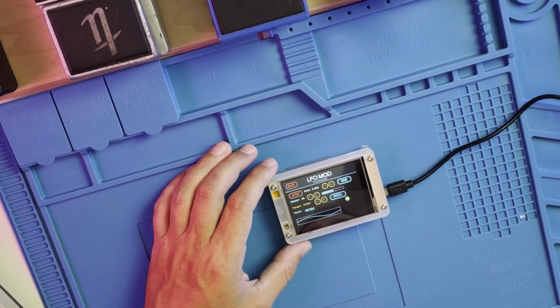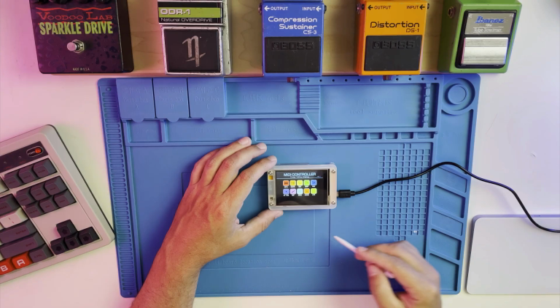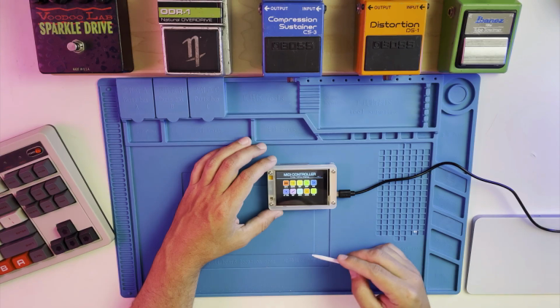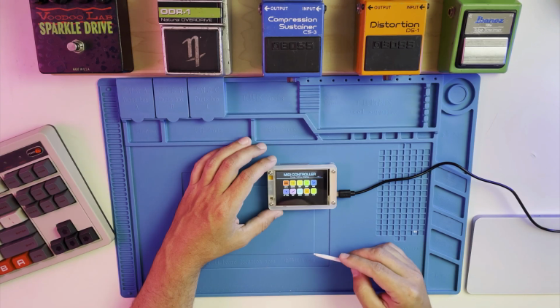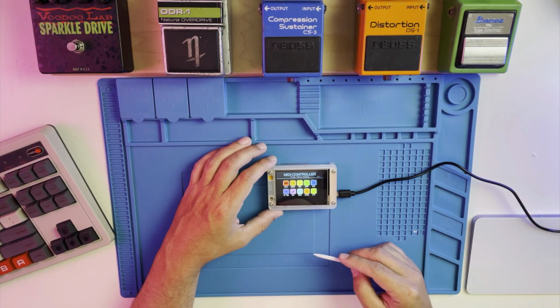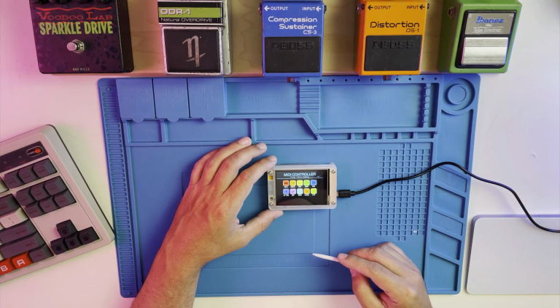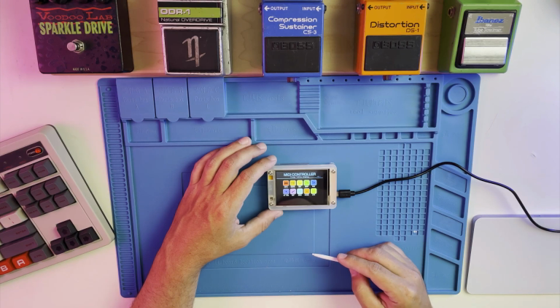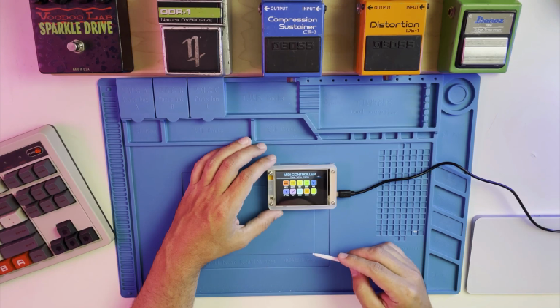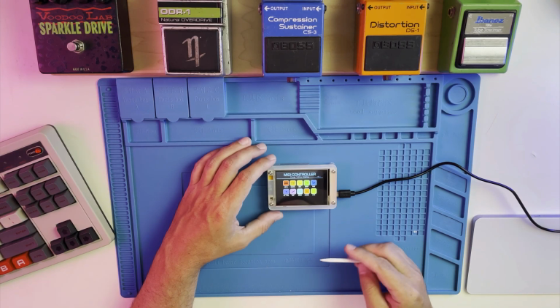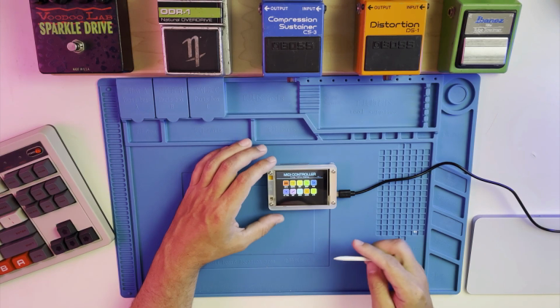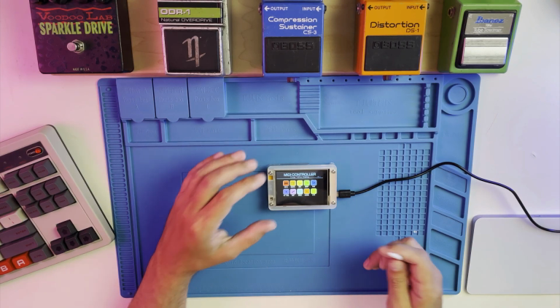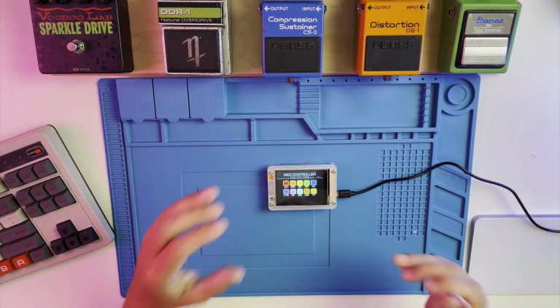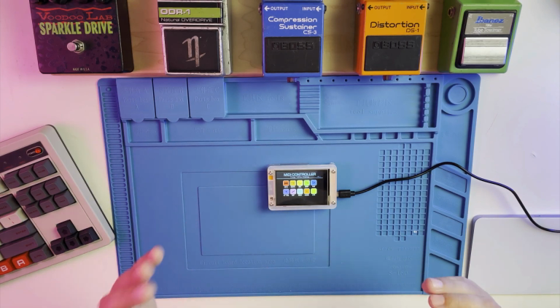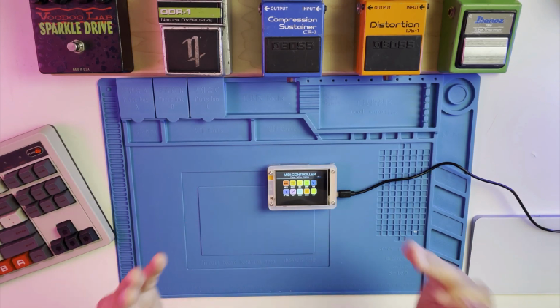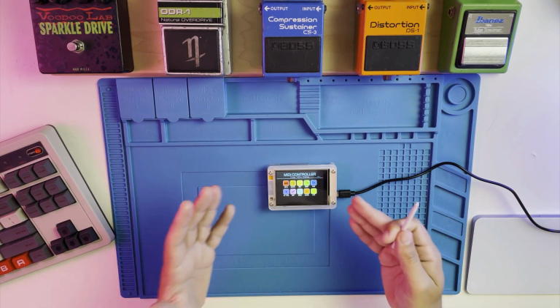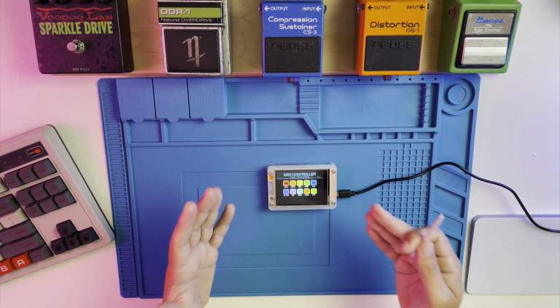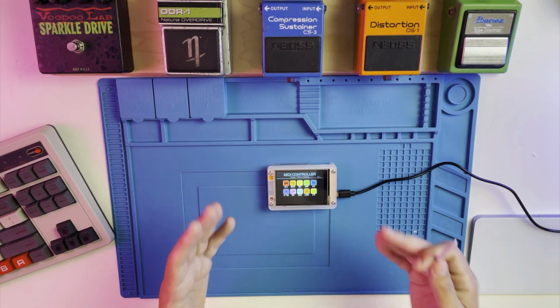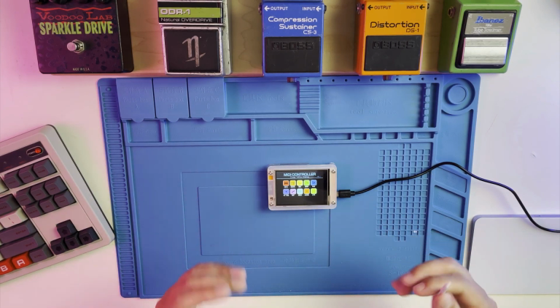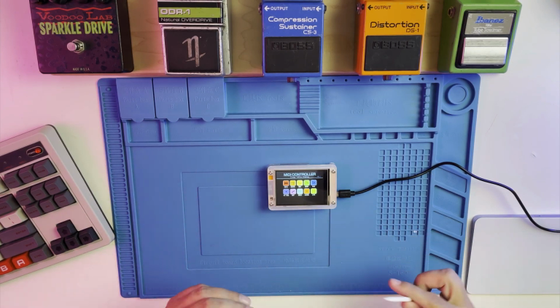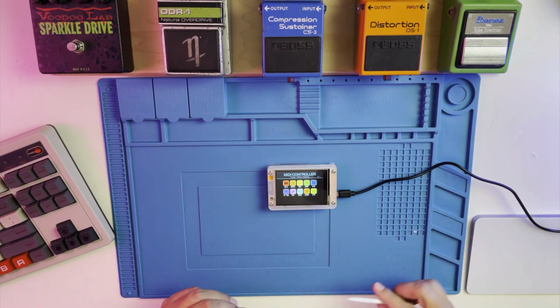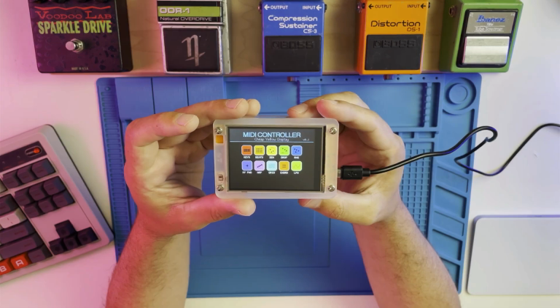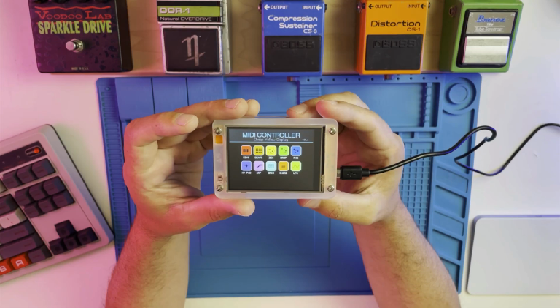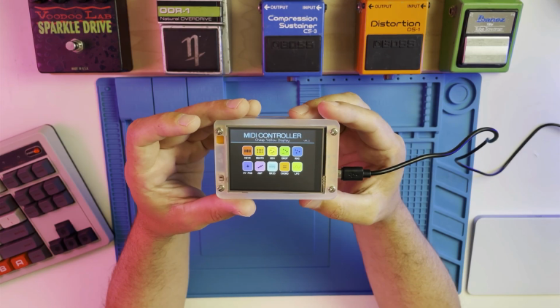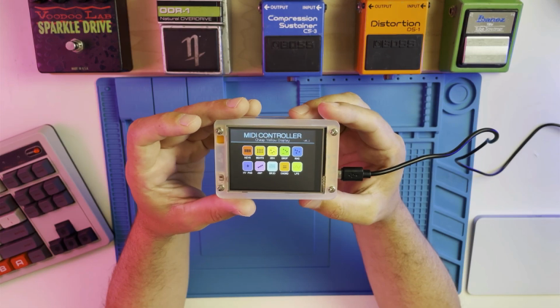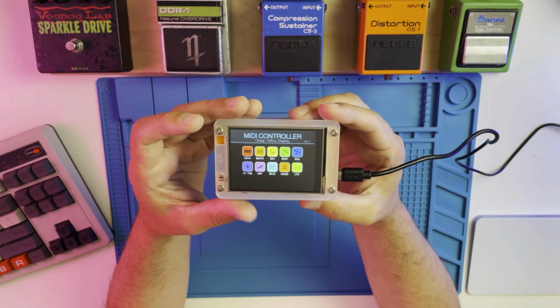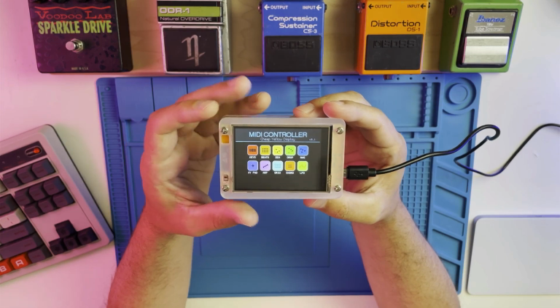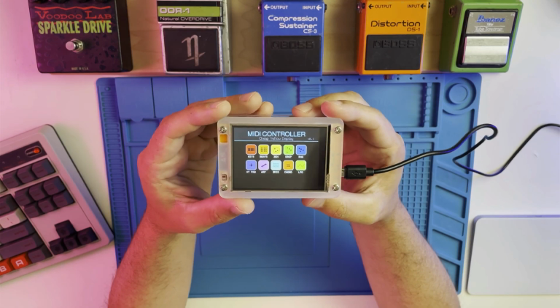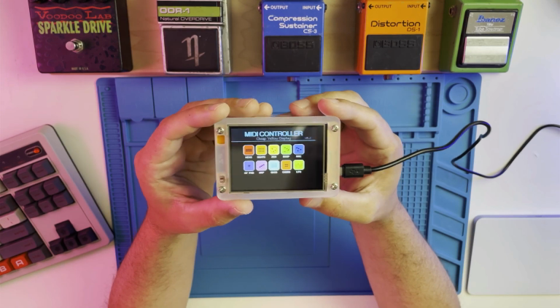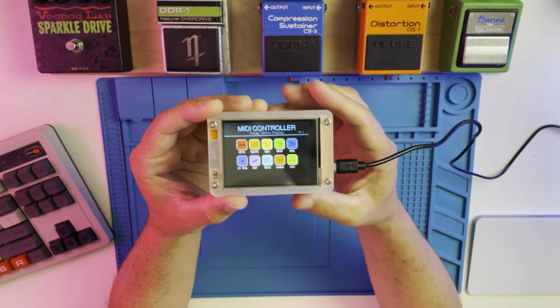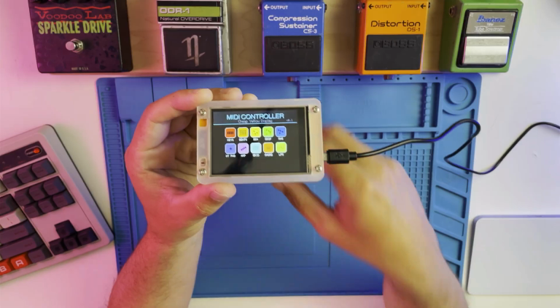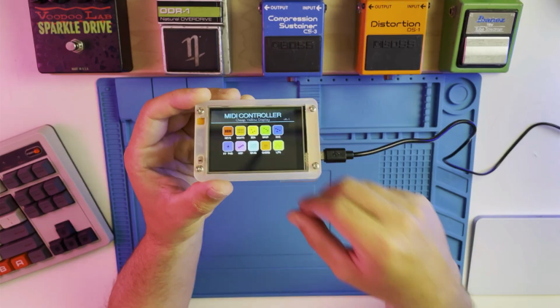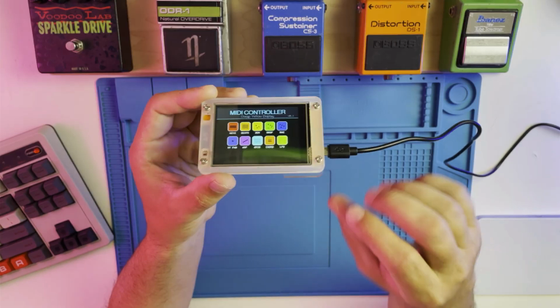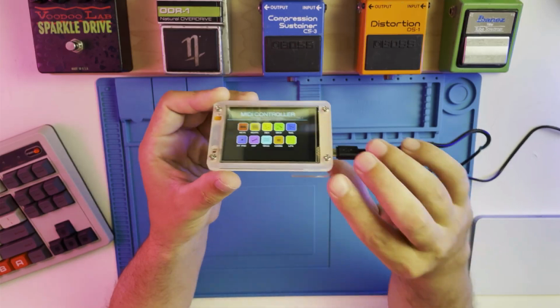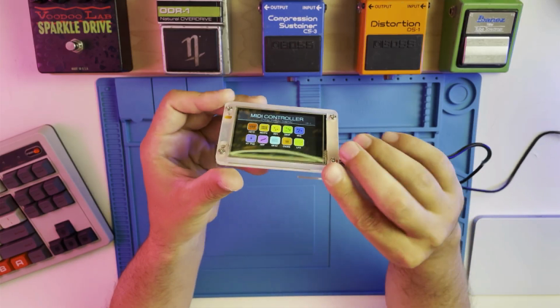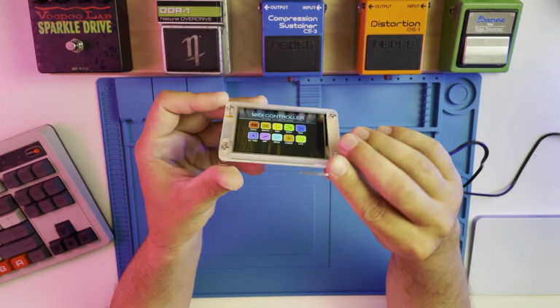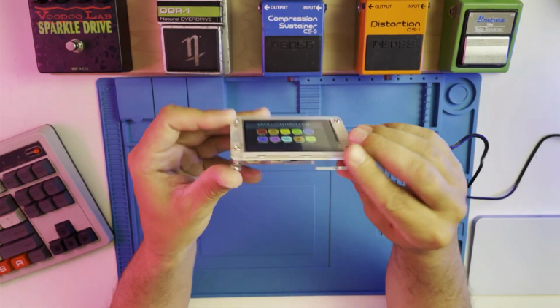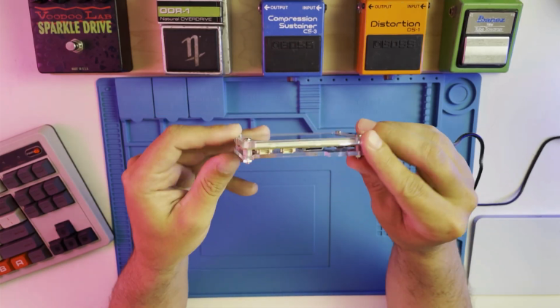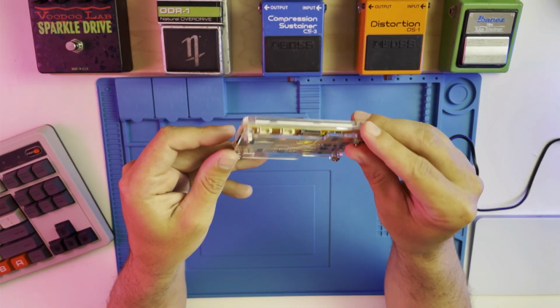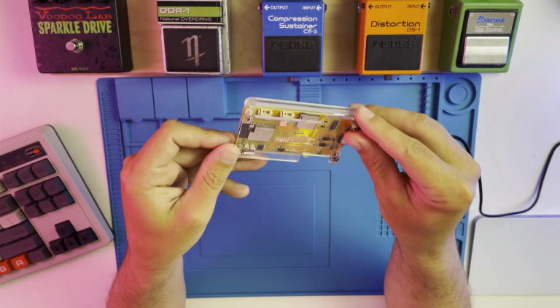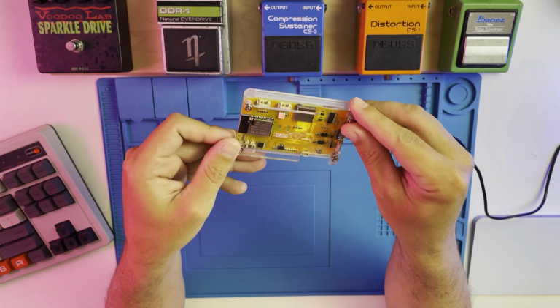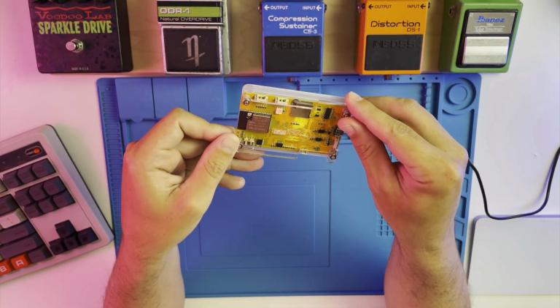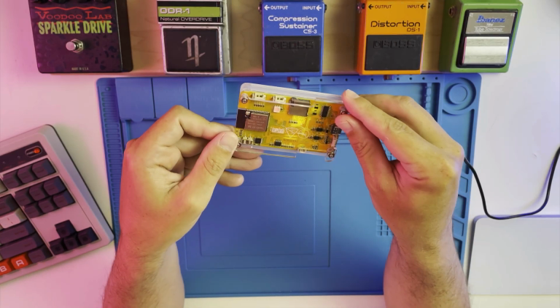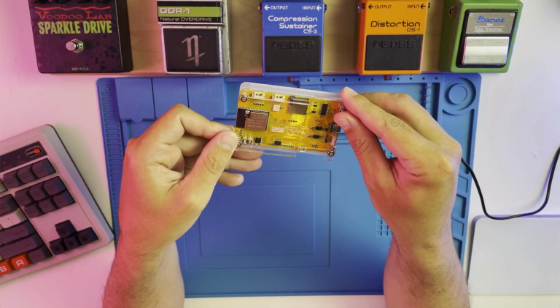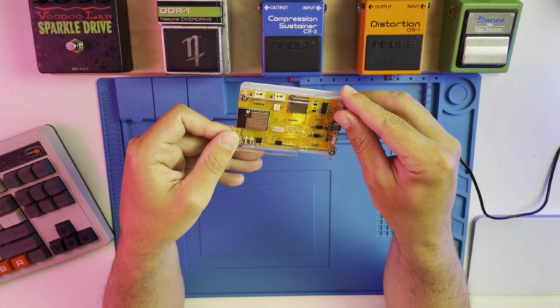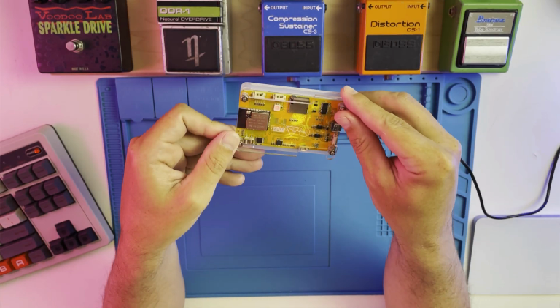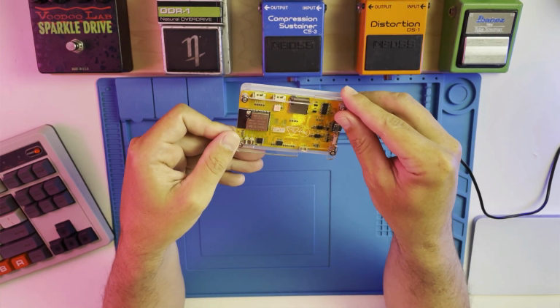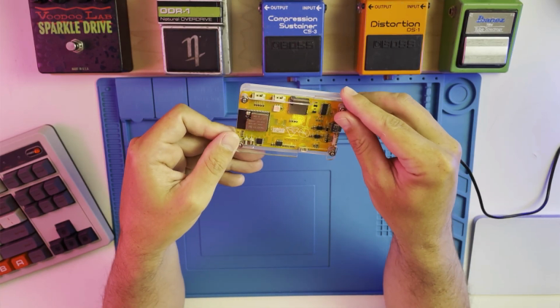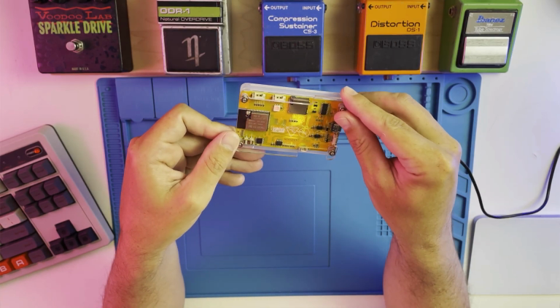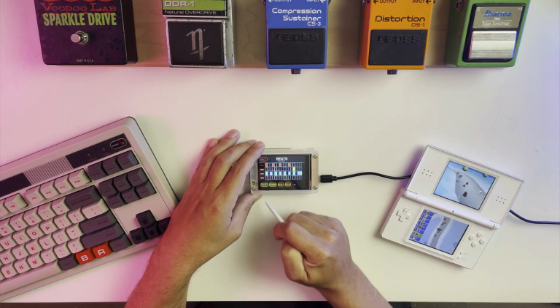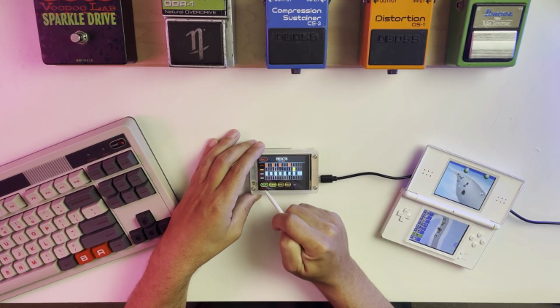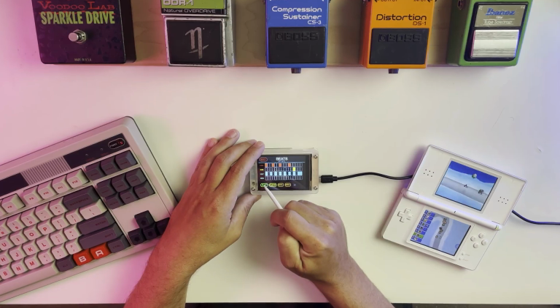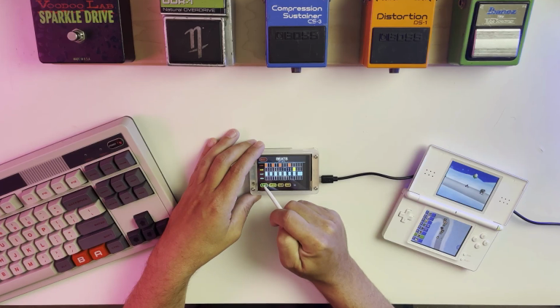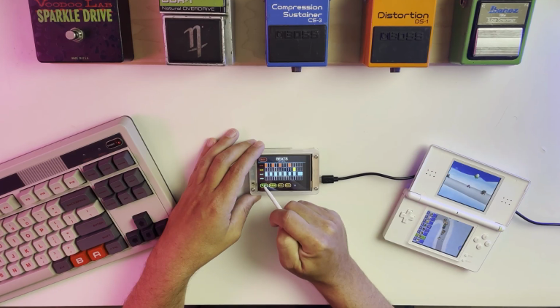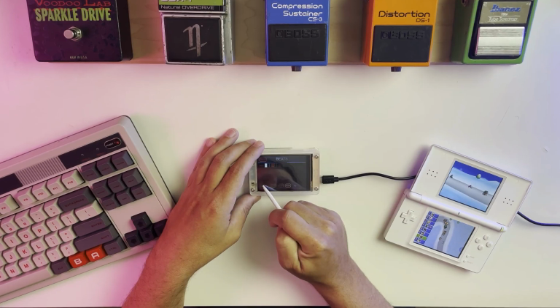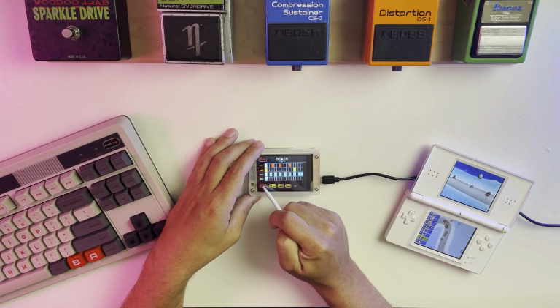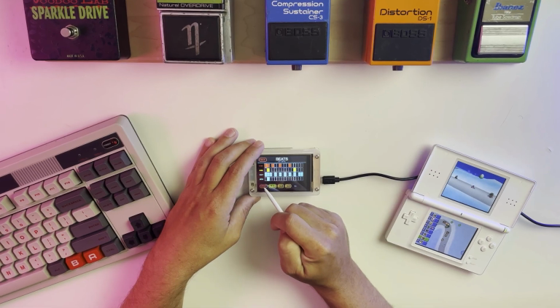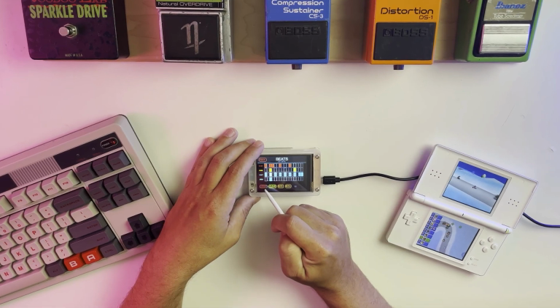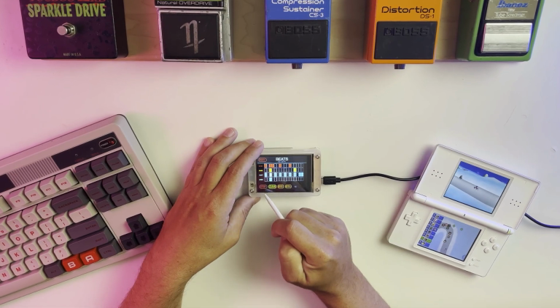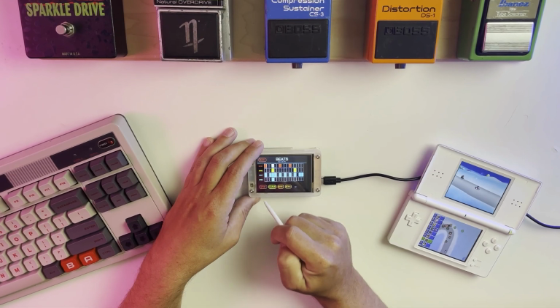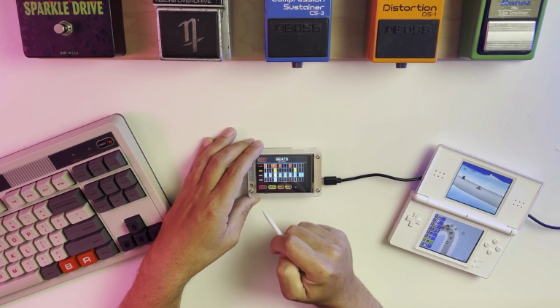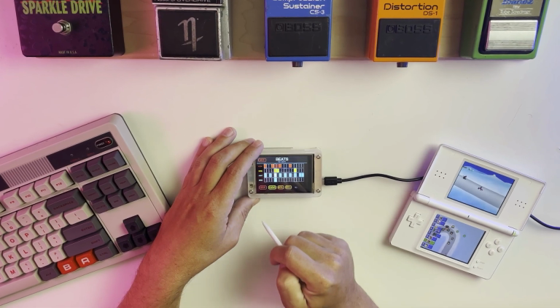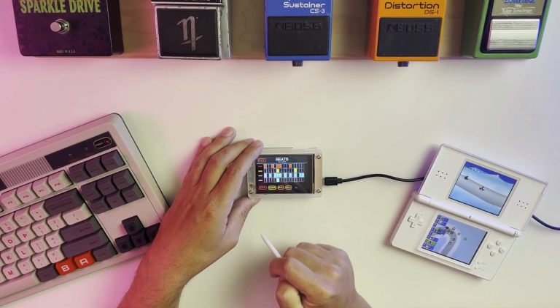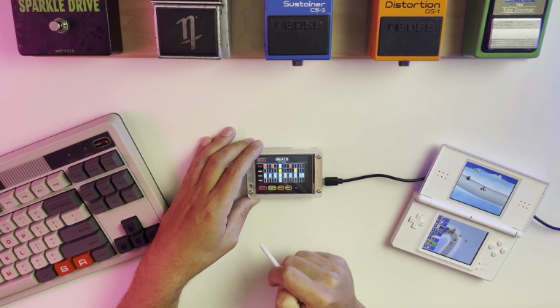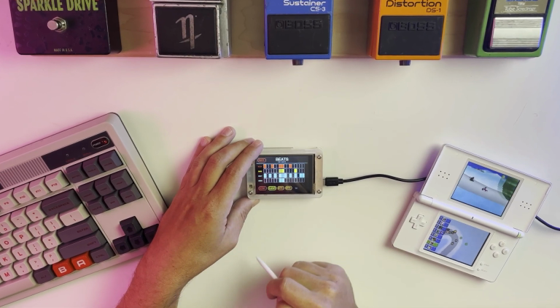And to finish up, here's a short track made entirely from MIDI generated by the CYD MIDI controller.